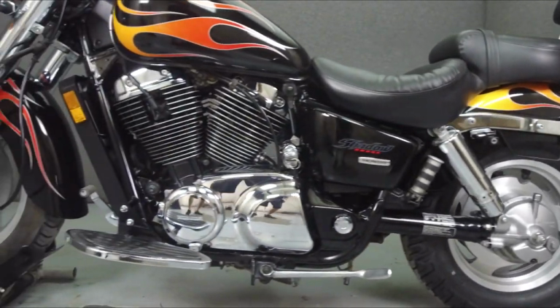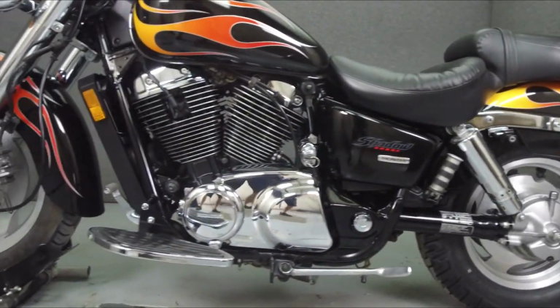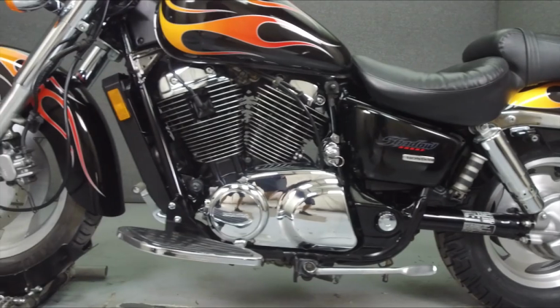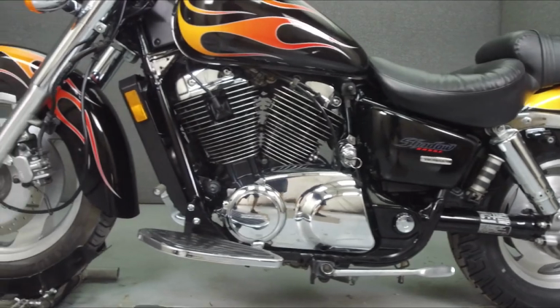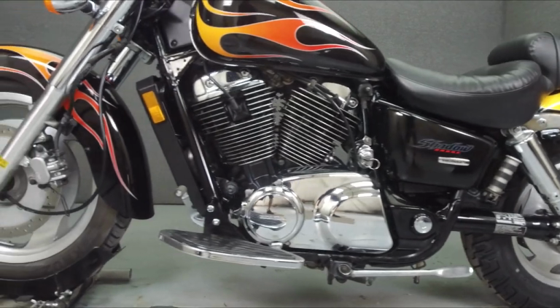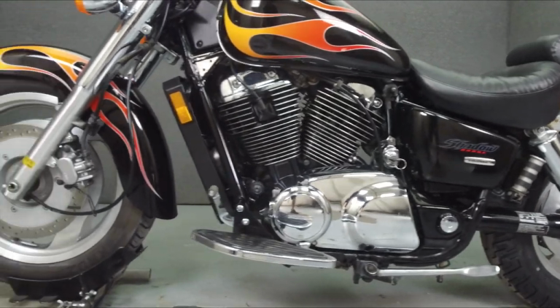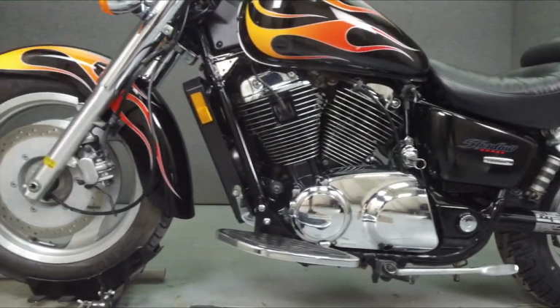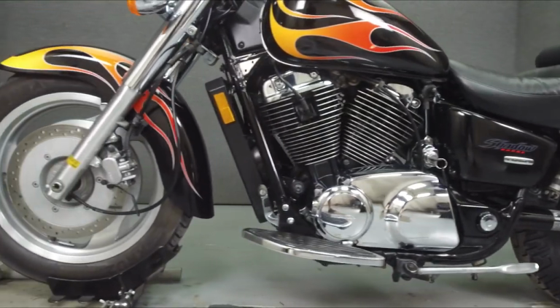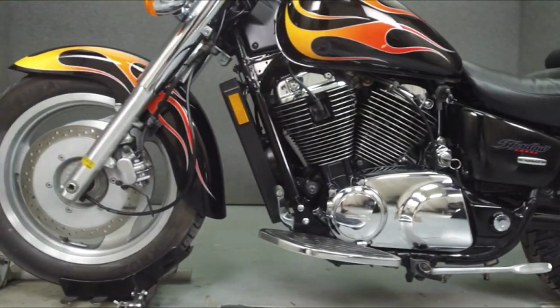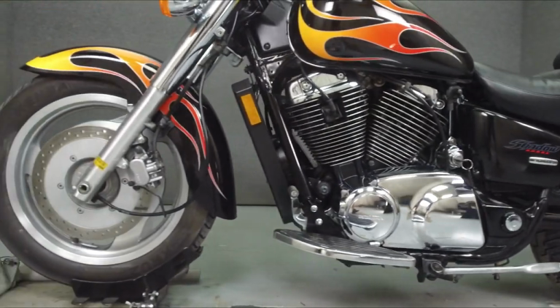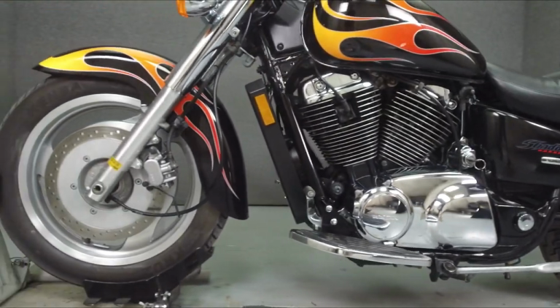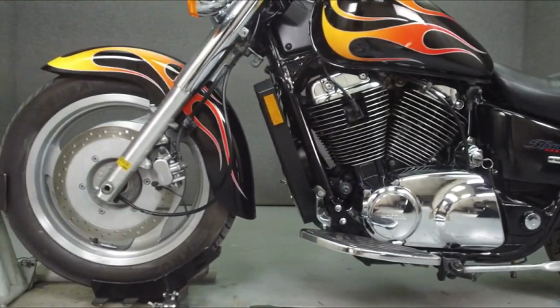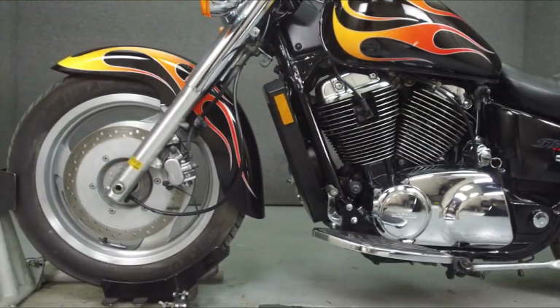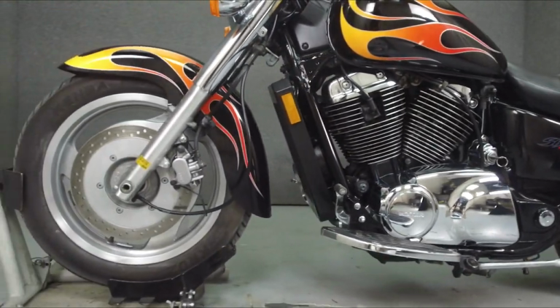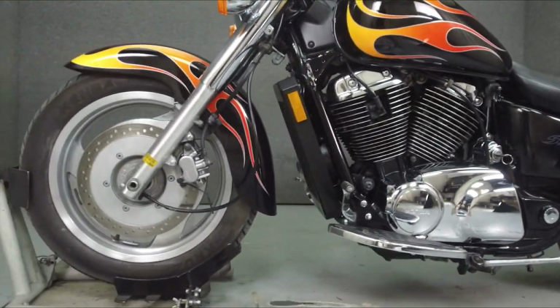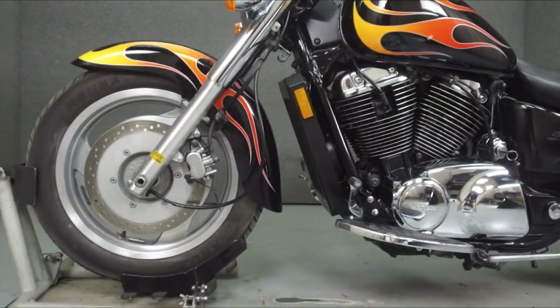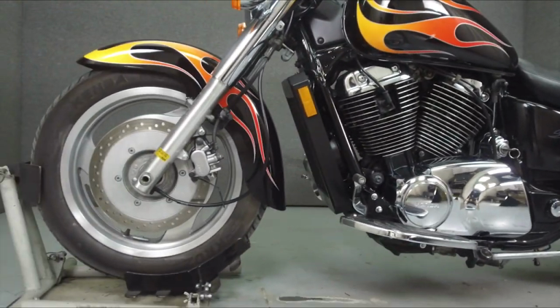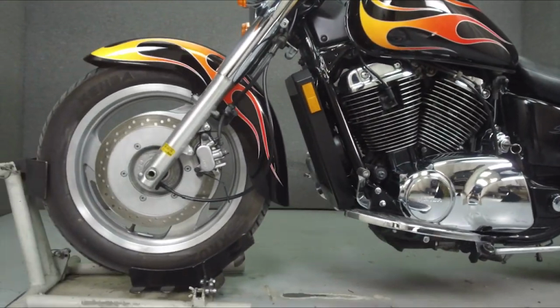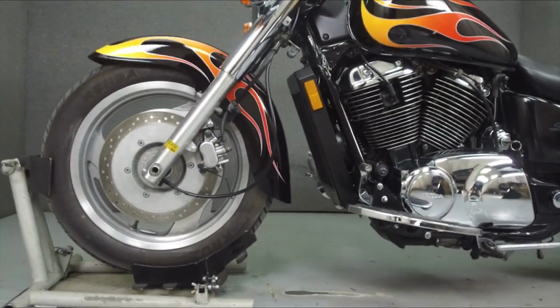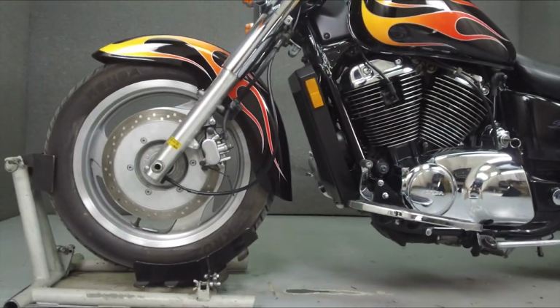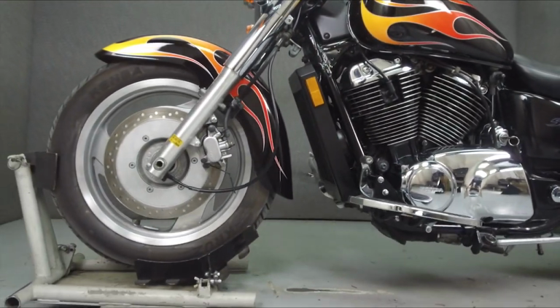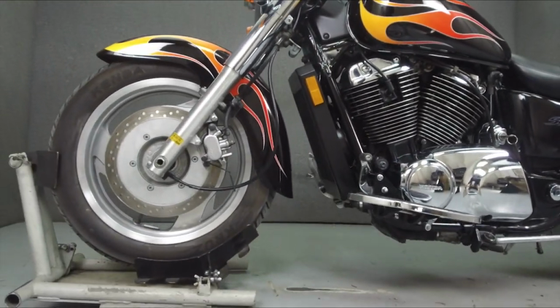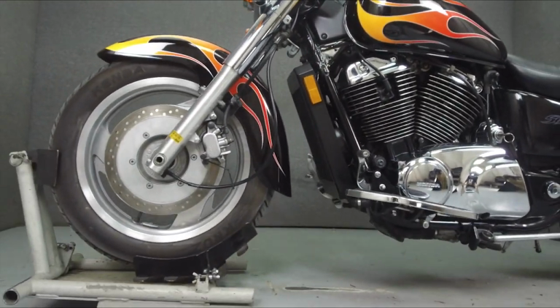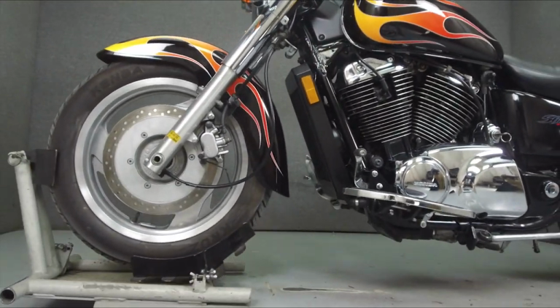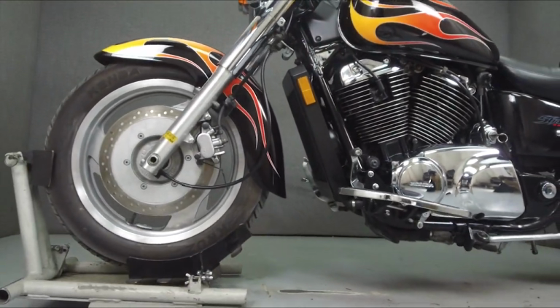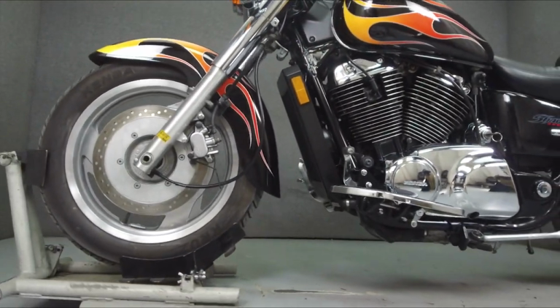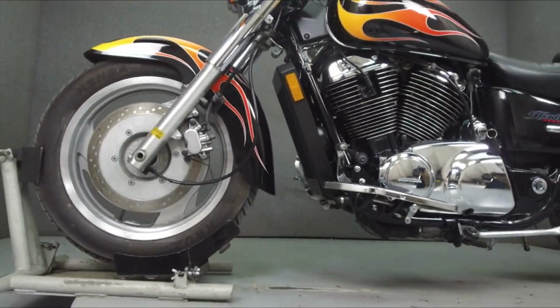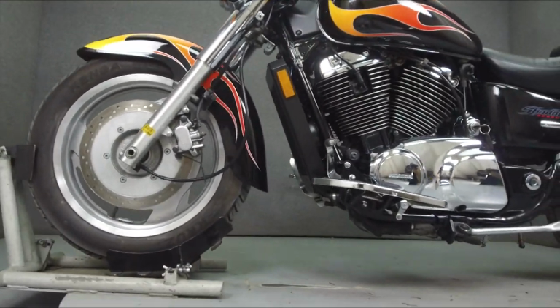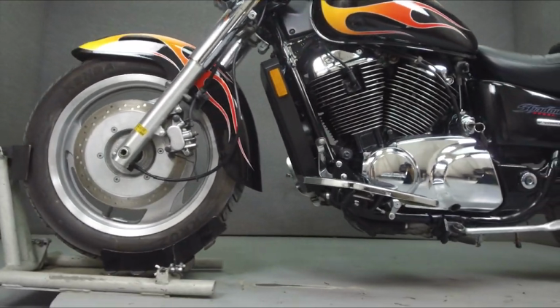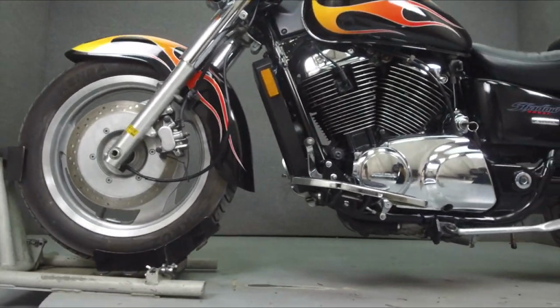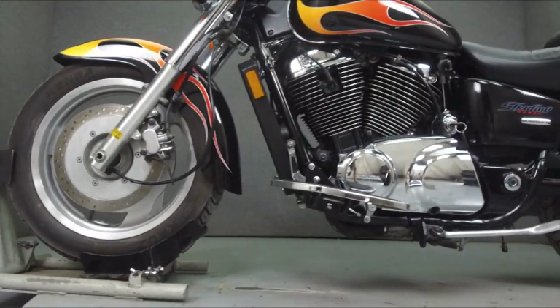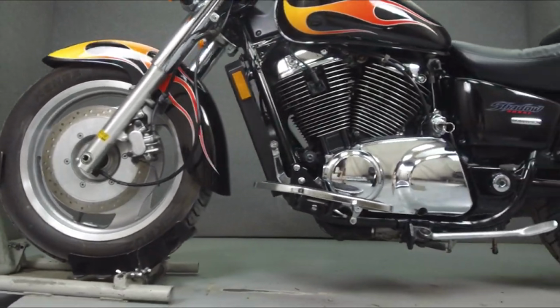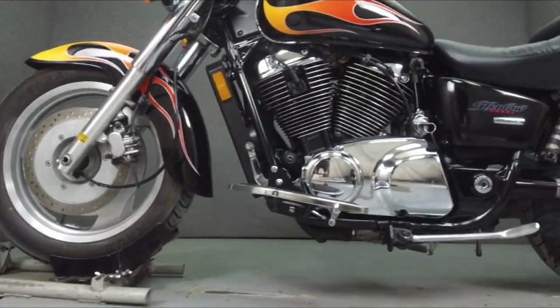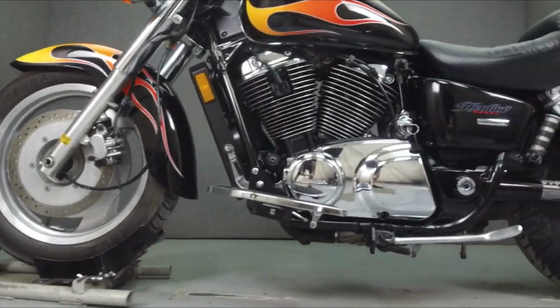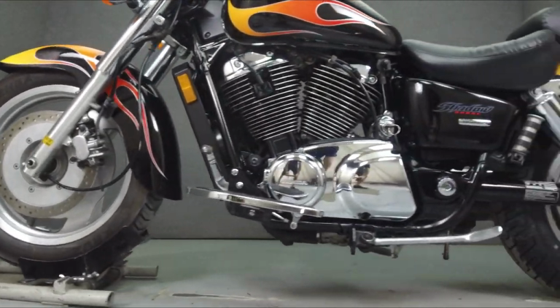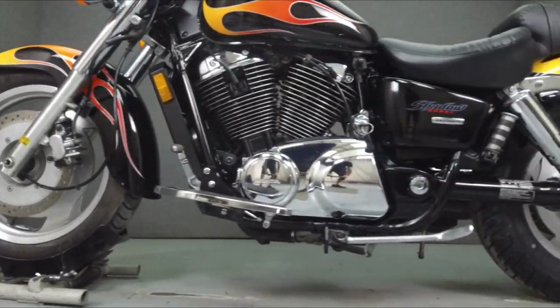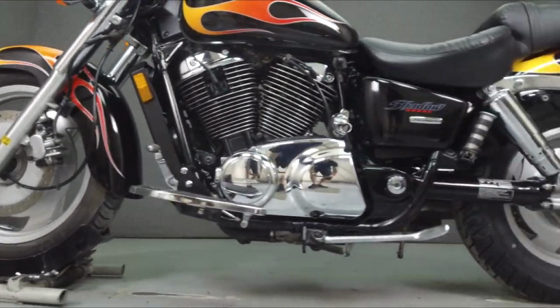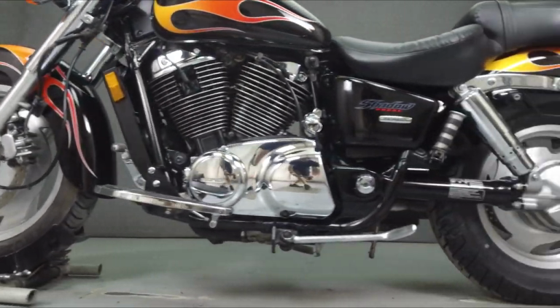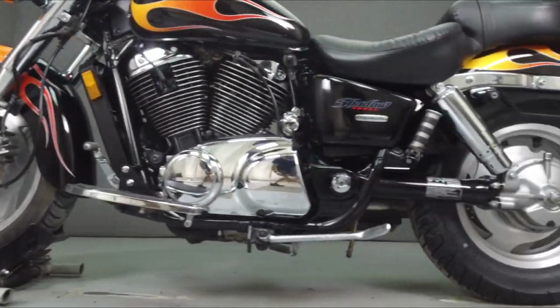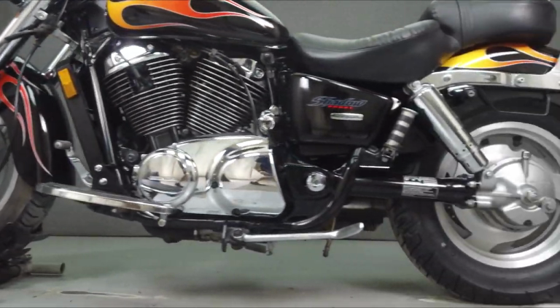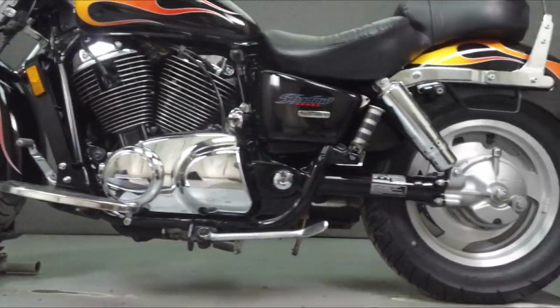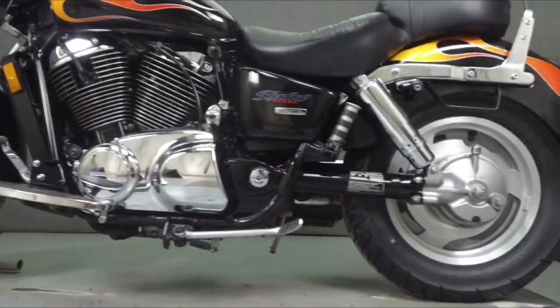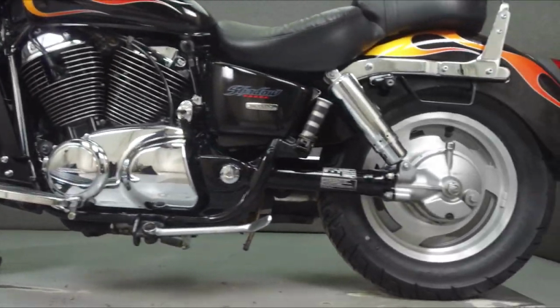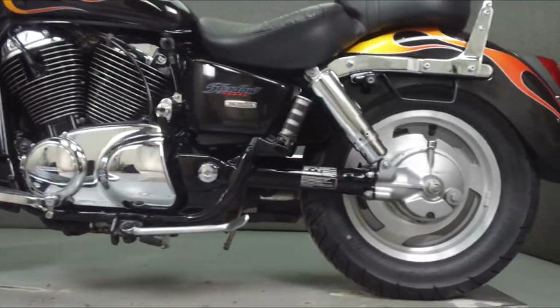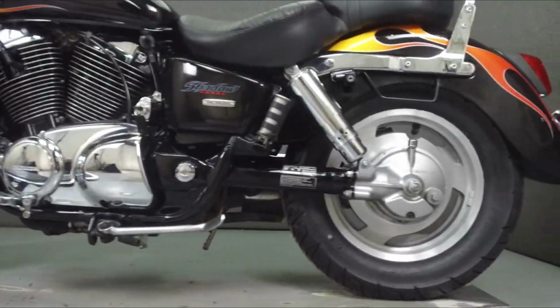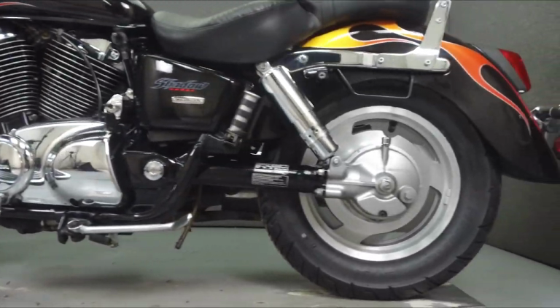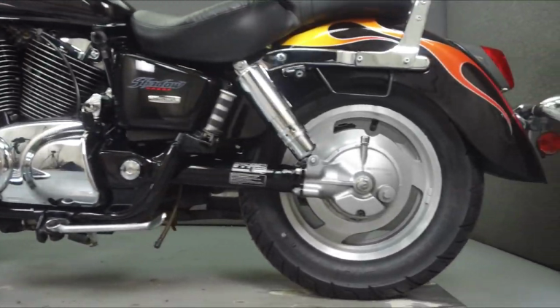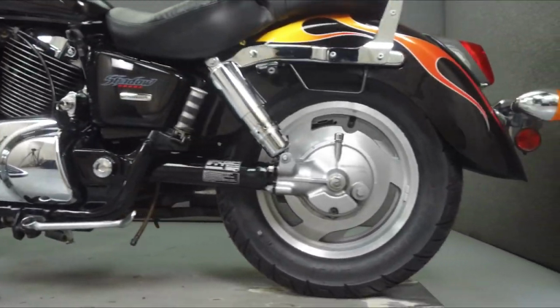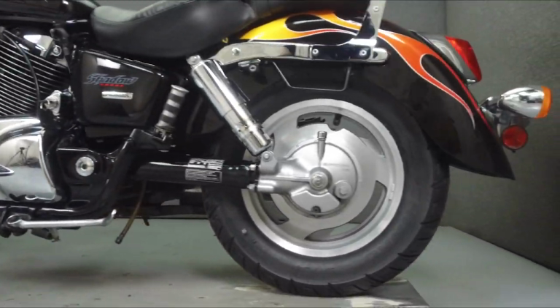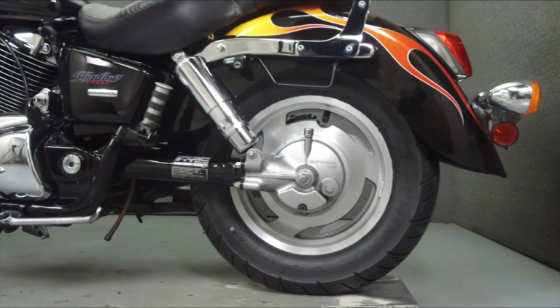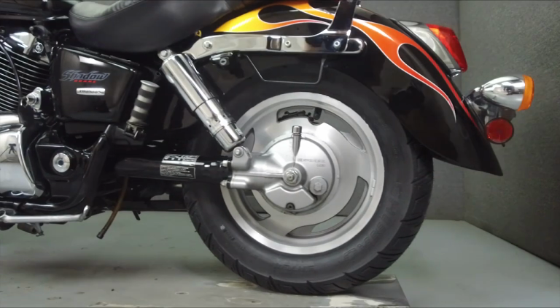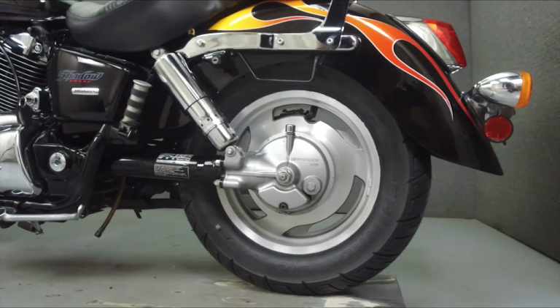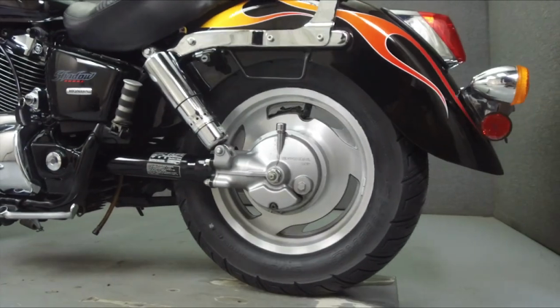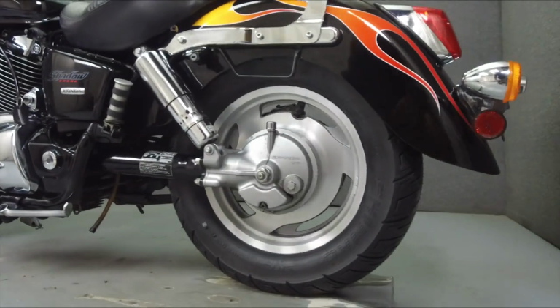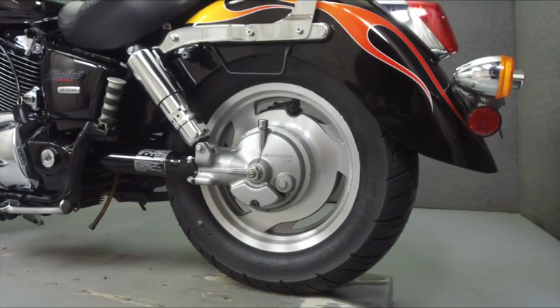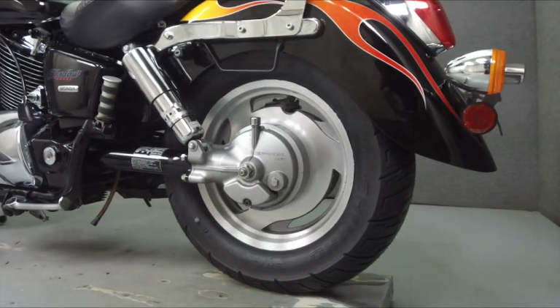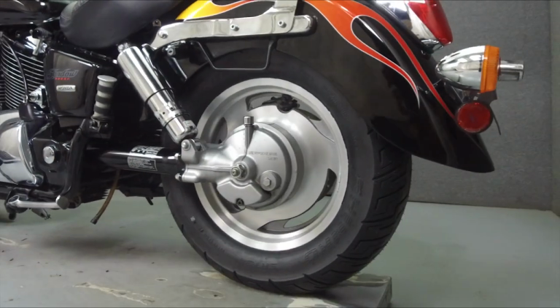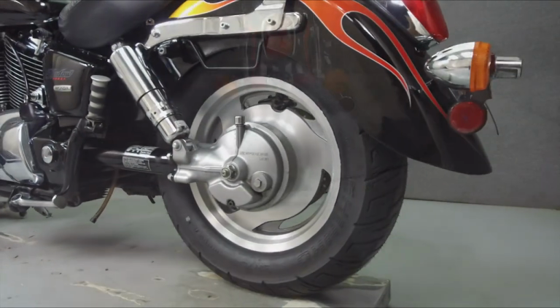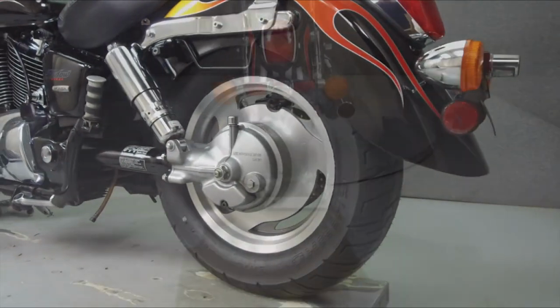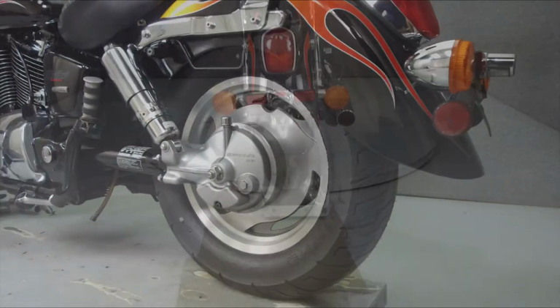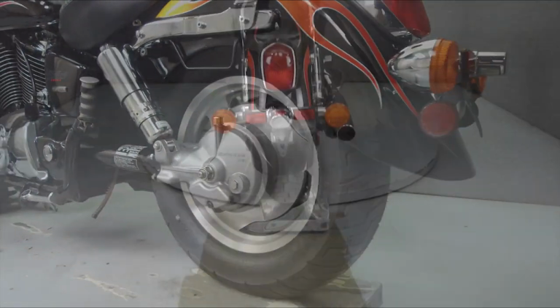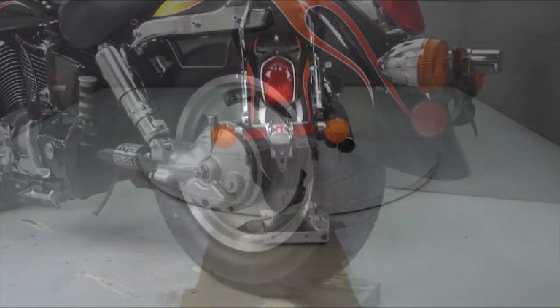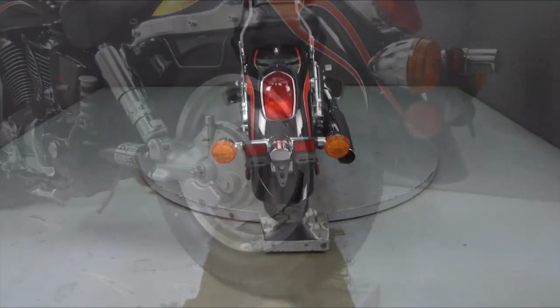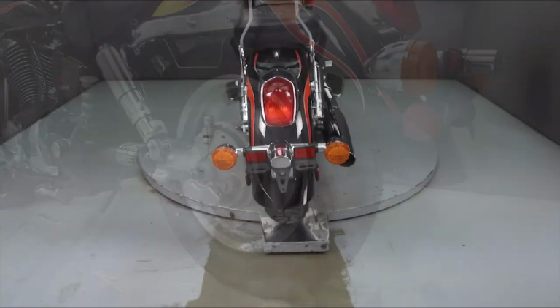This bike has been upgraded with a Mustang seat, carver driver footboards, backrests, and mufflers that have been drilled for increased sound.